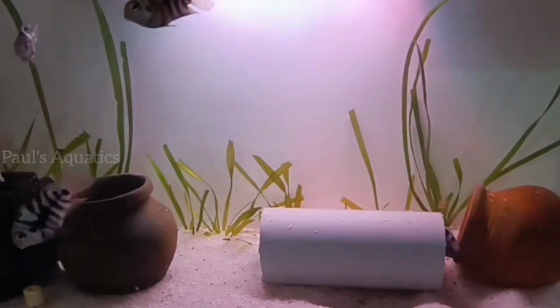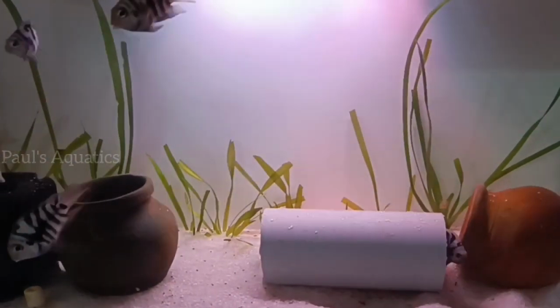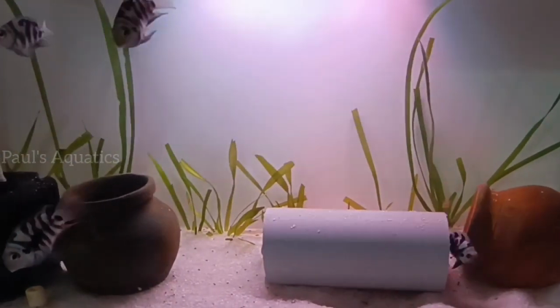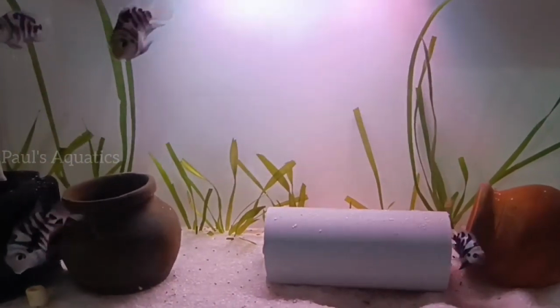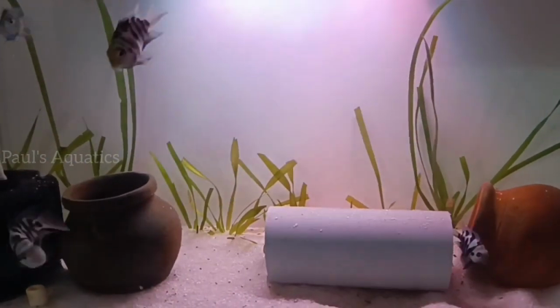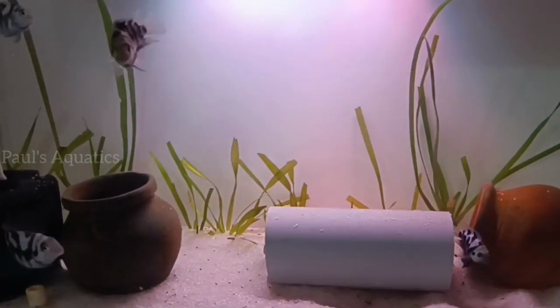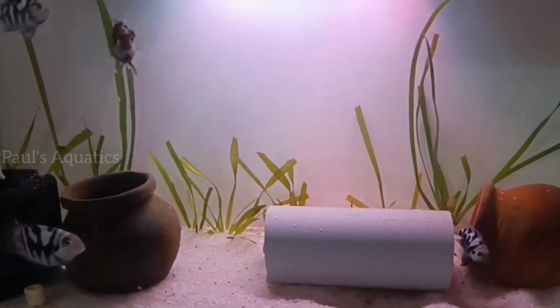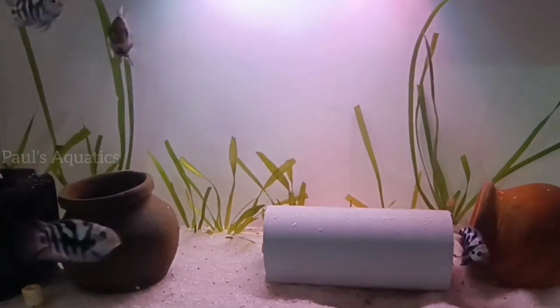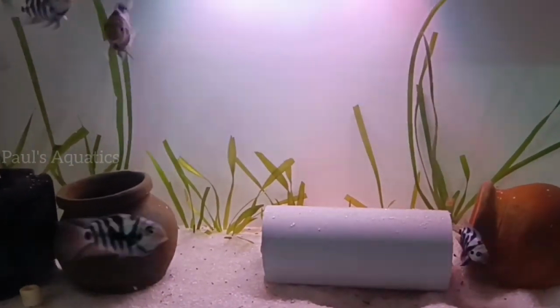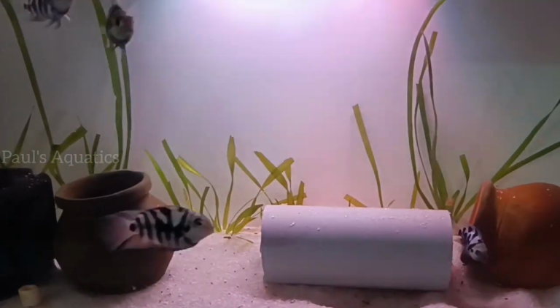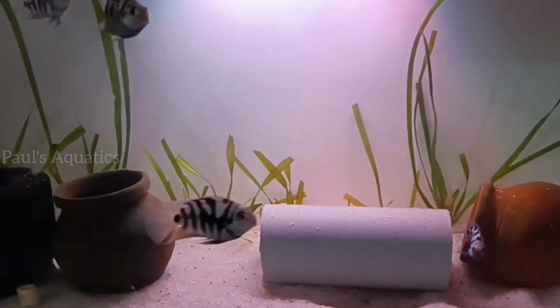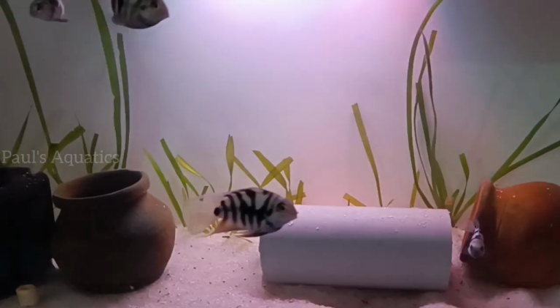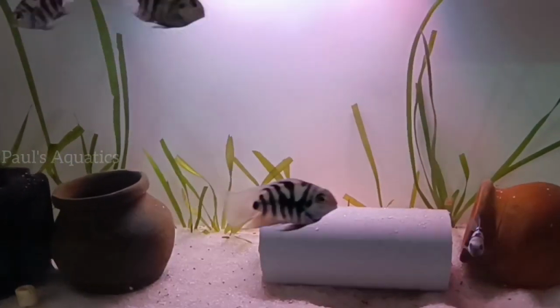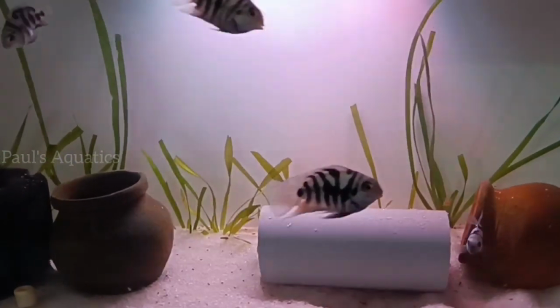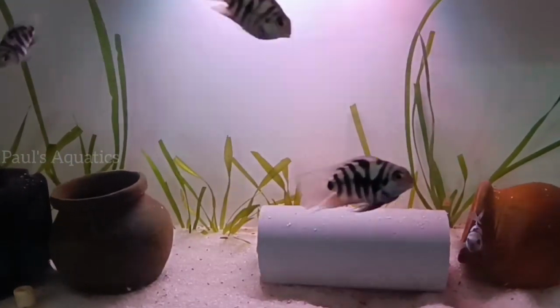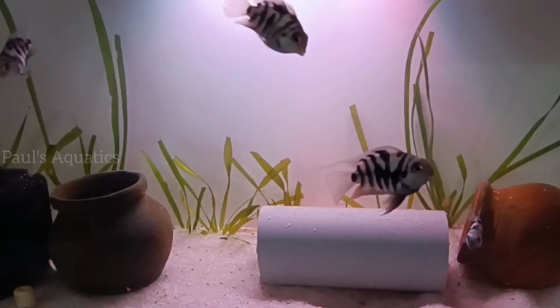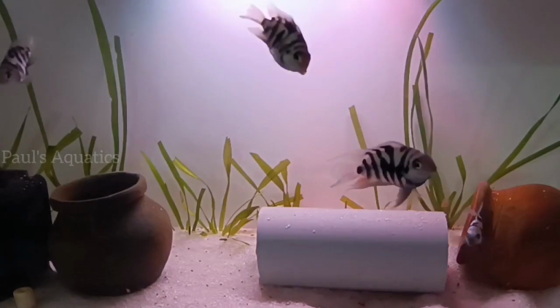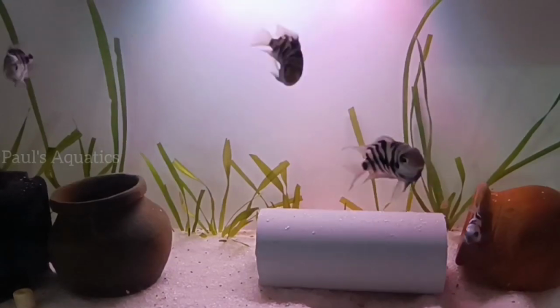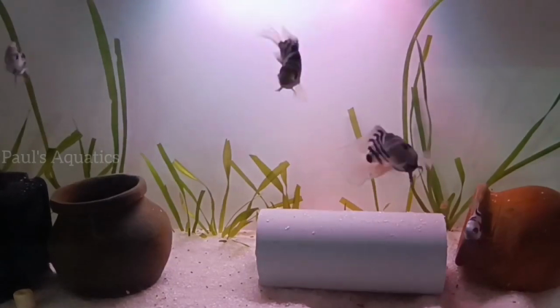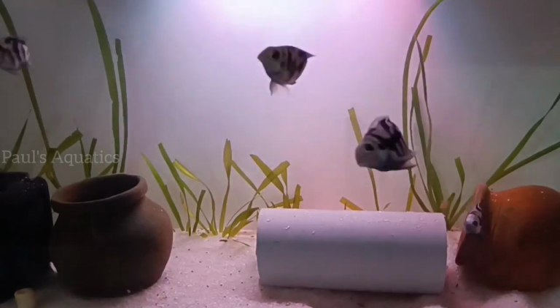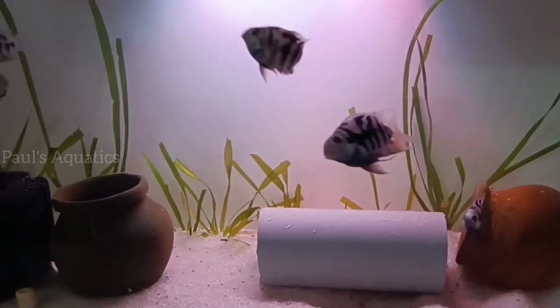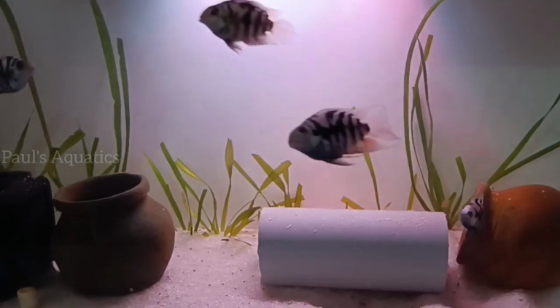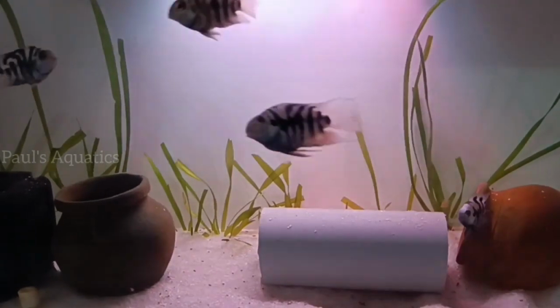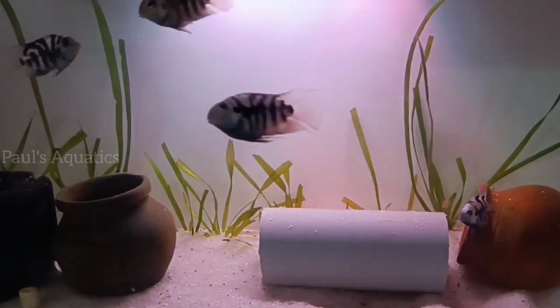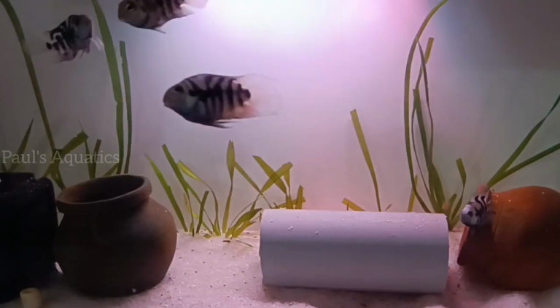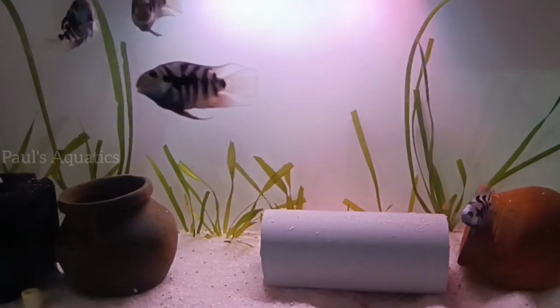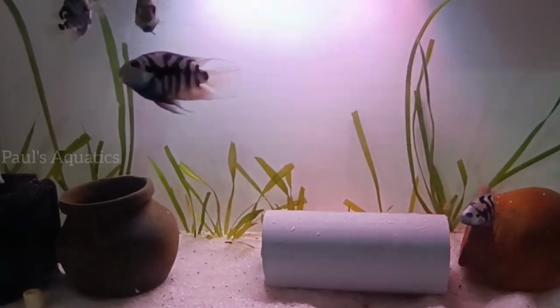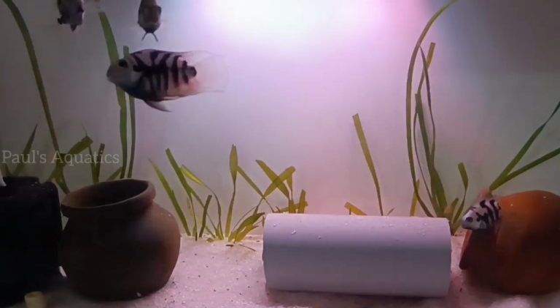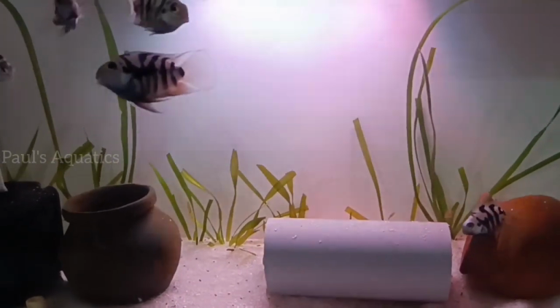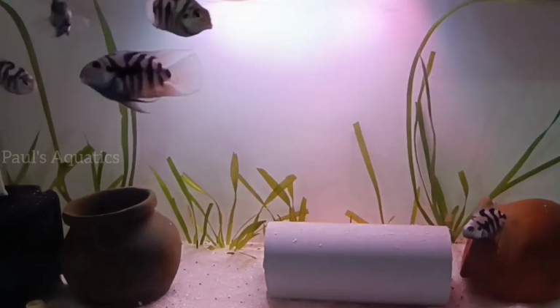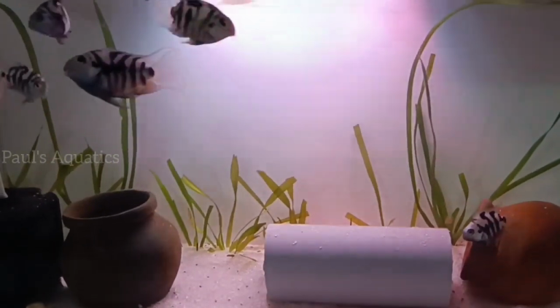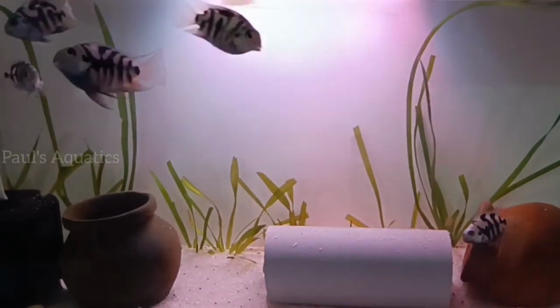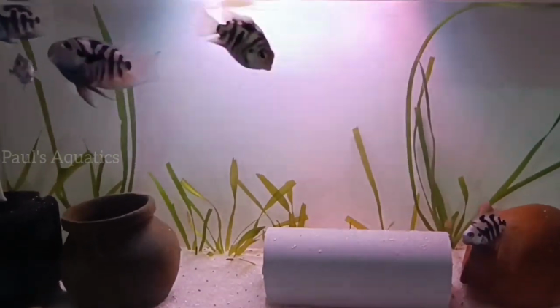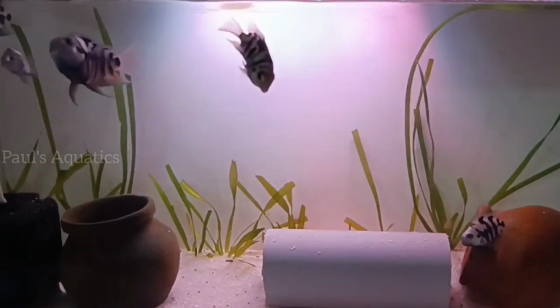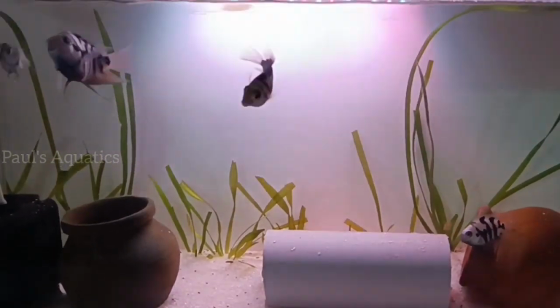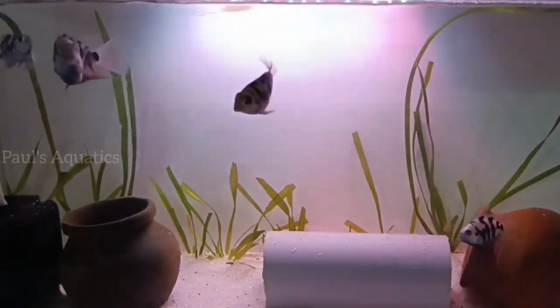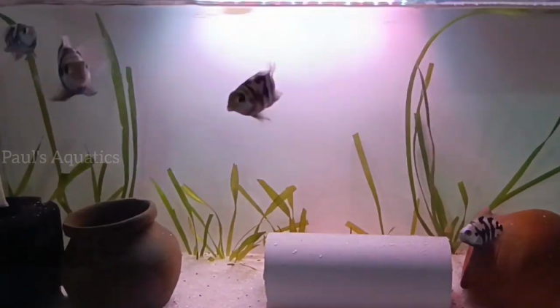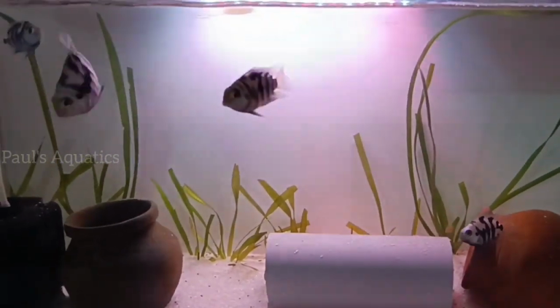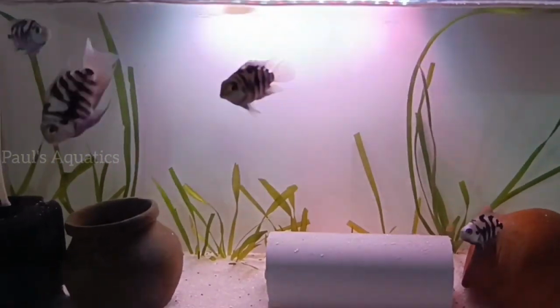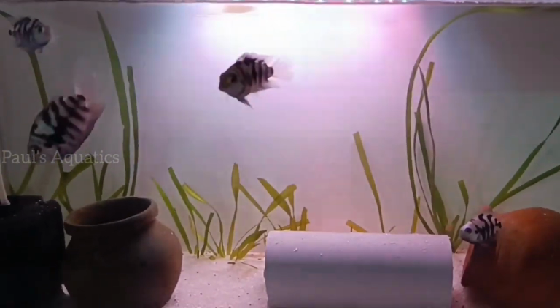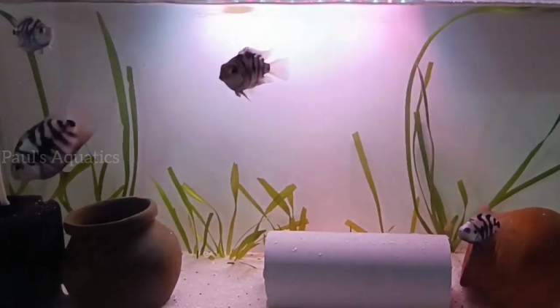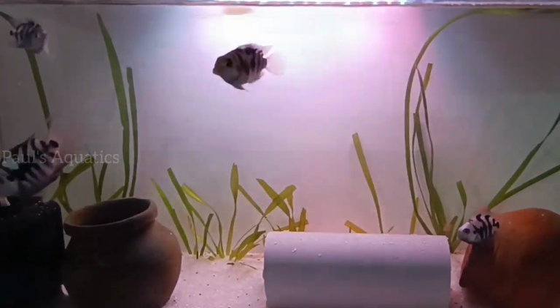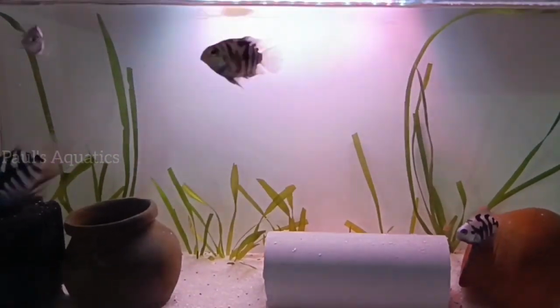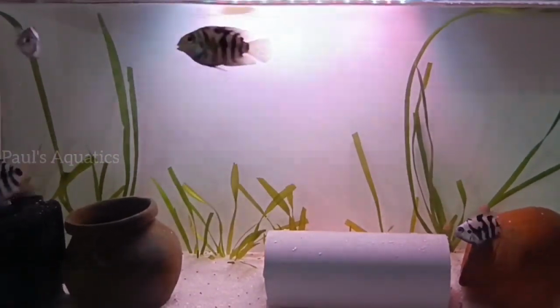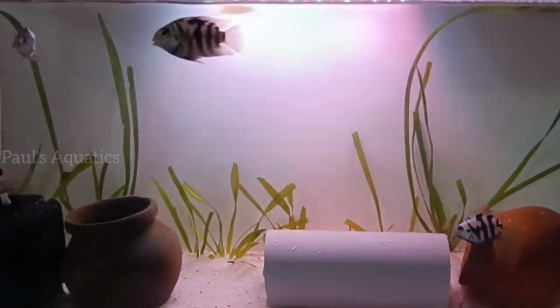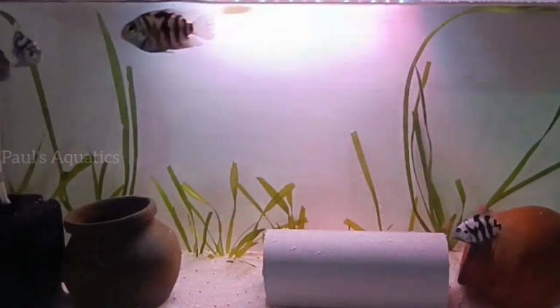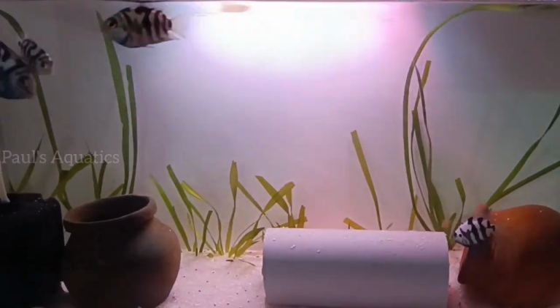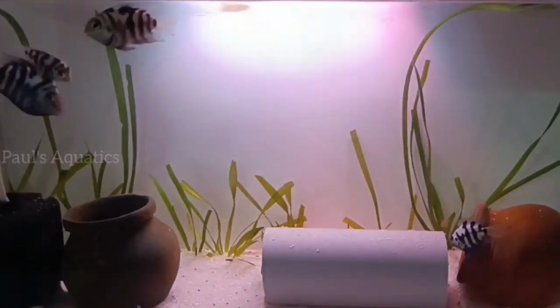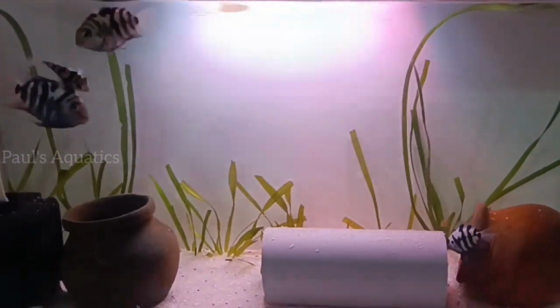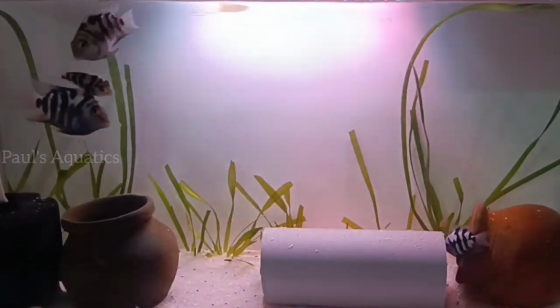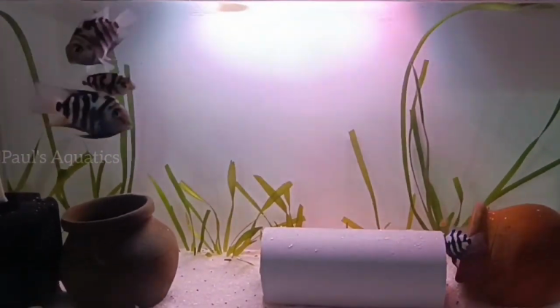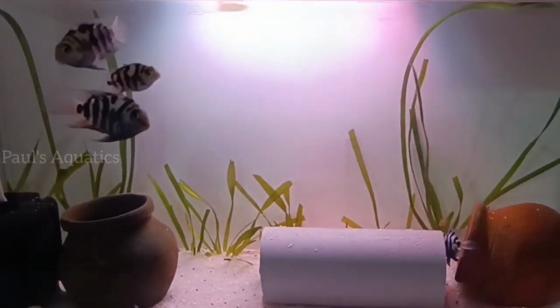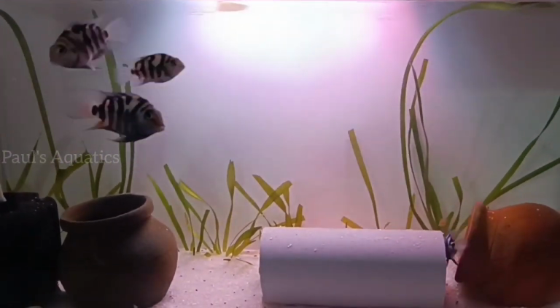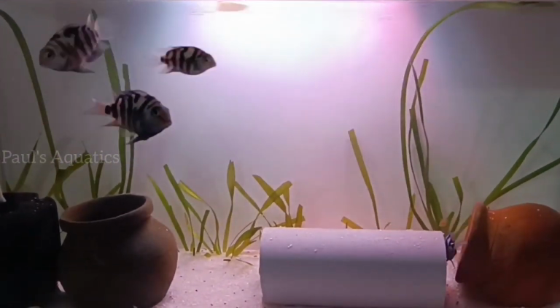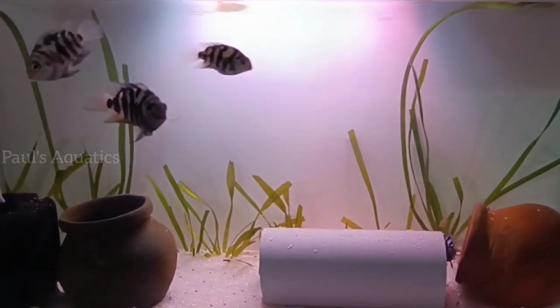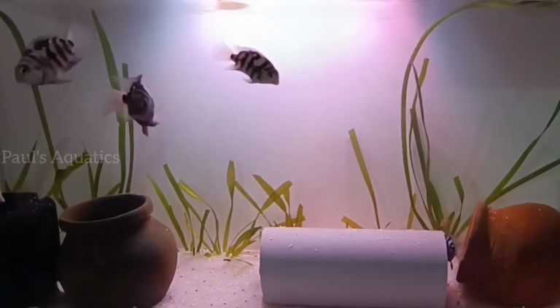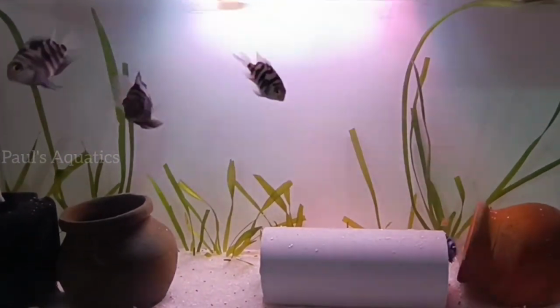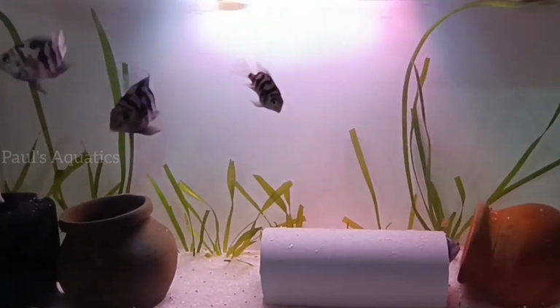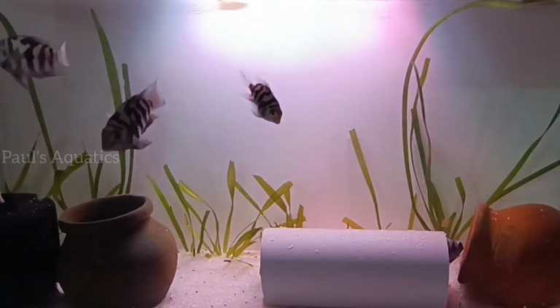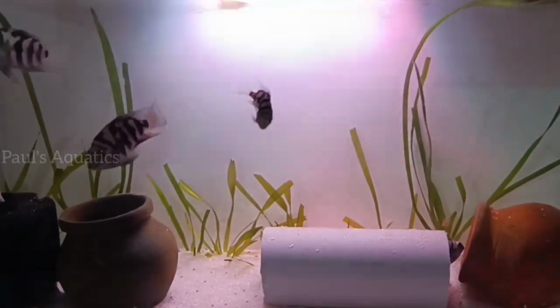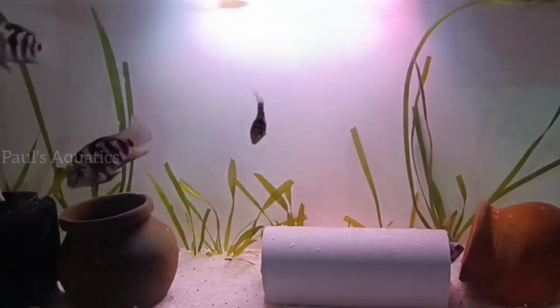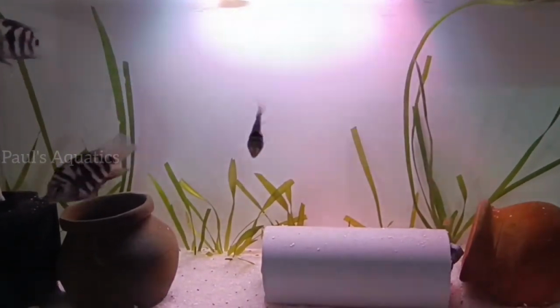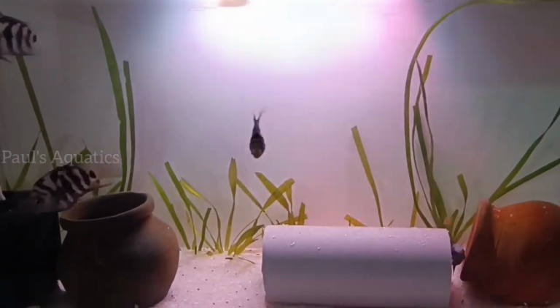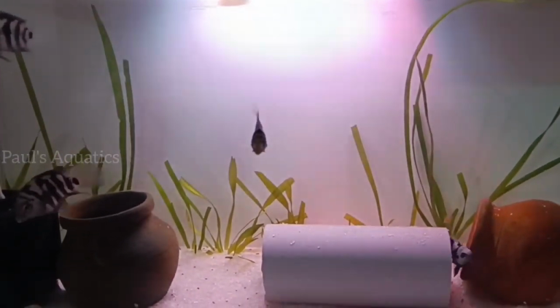Hi guys, welcome back to our channel, Pauls Advertix. I am going to show you the Polar Blue Parrot.